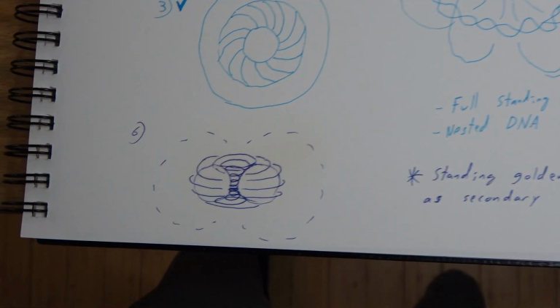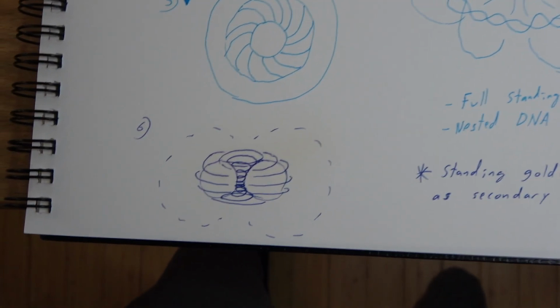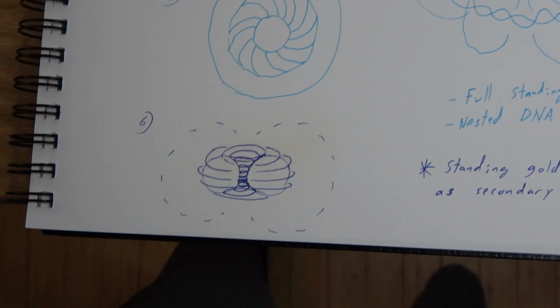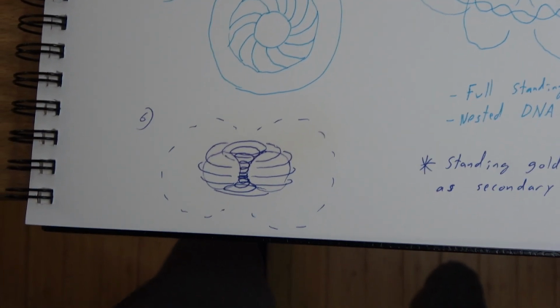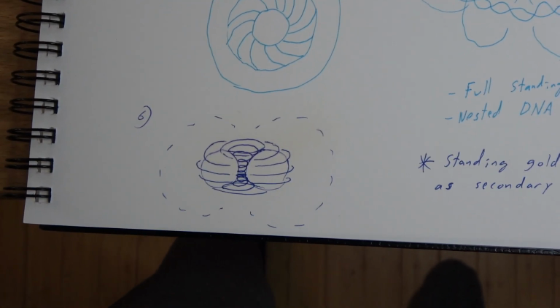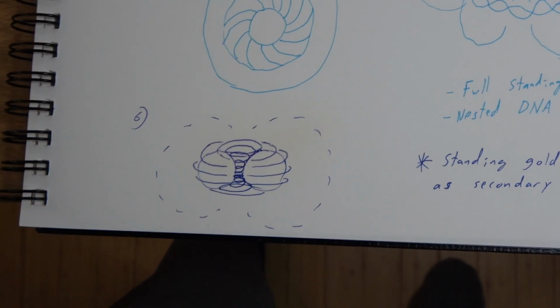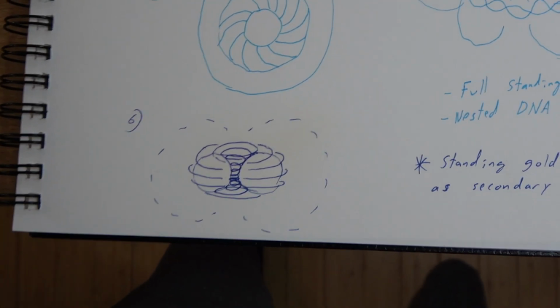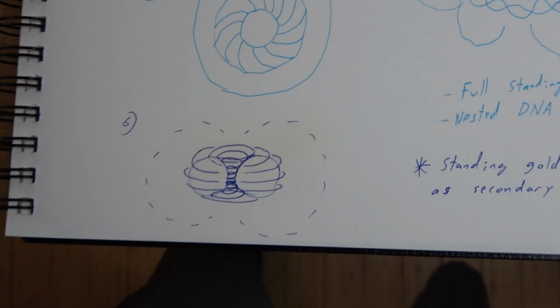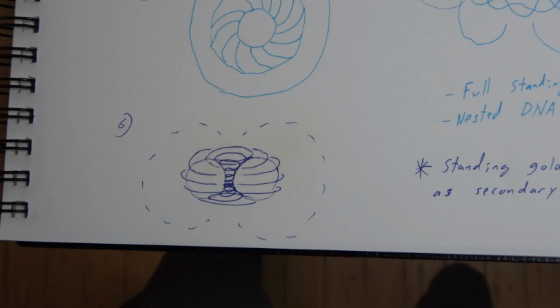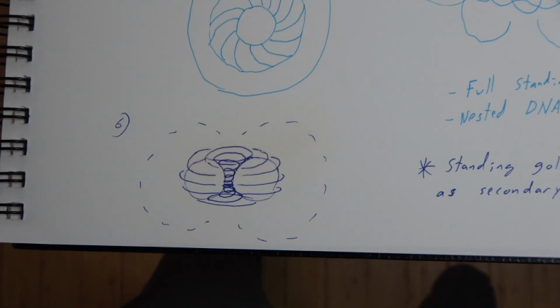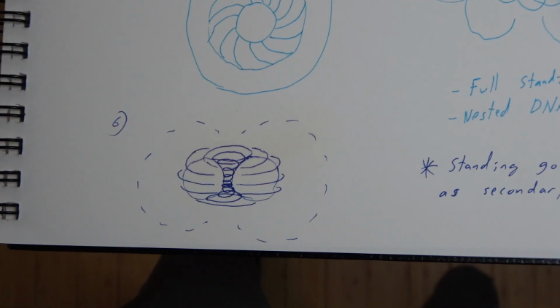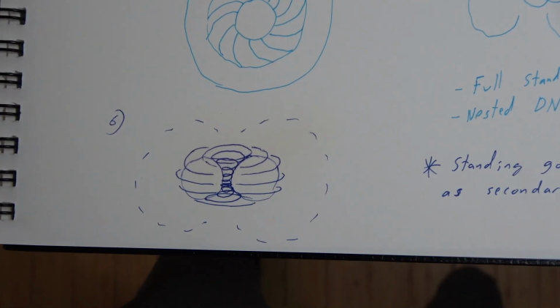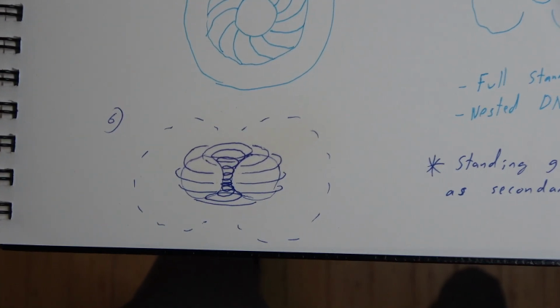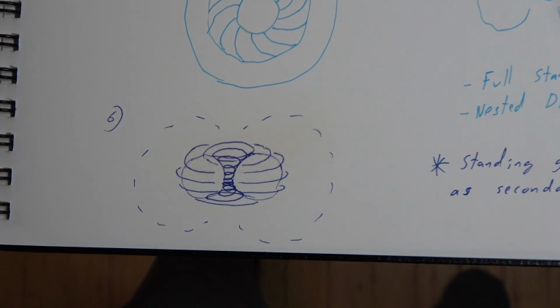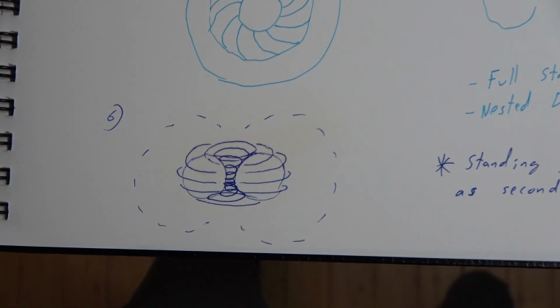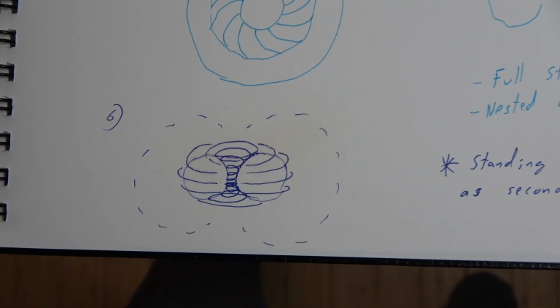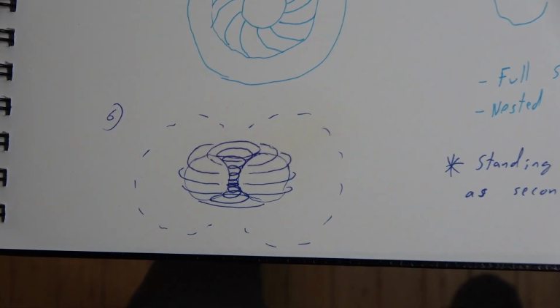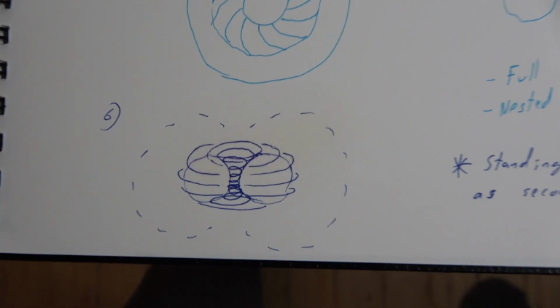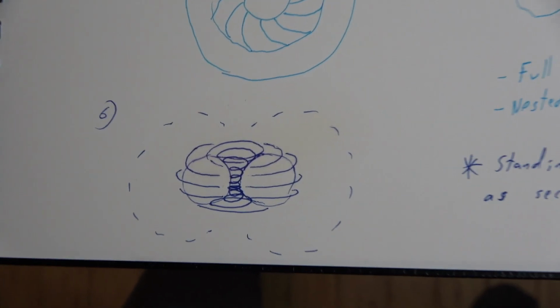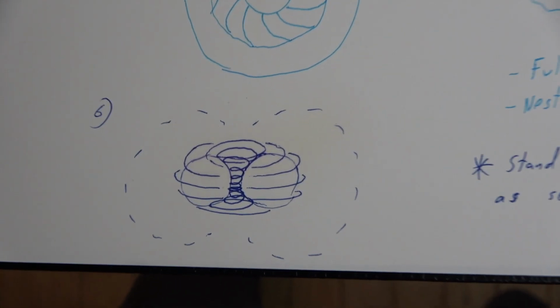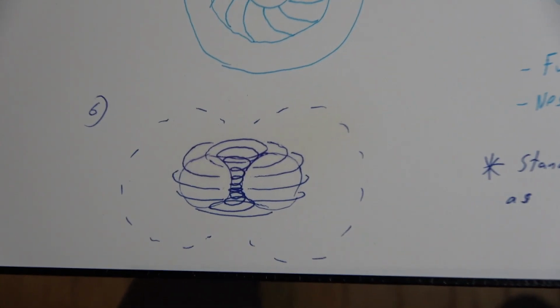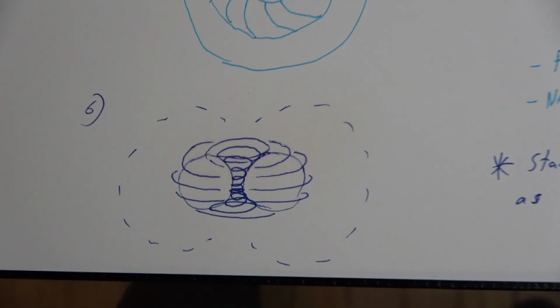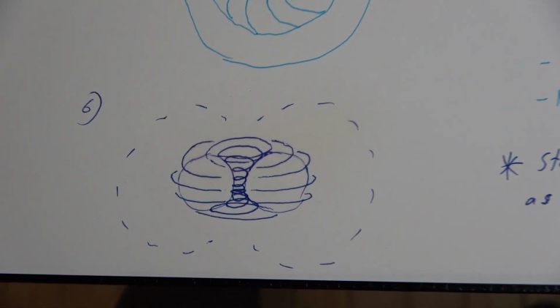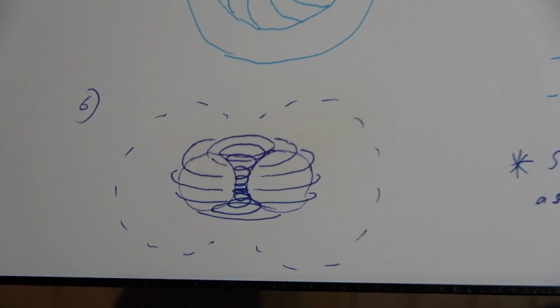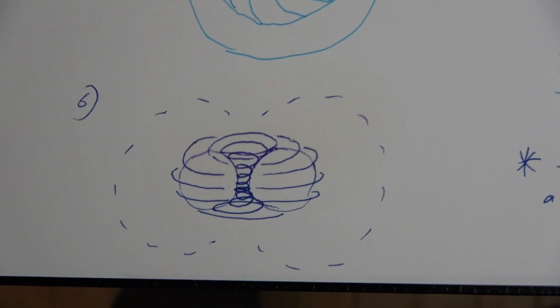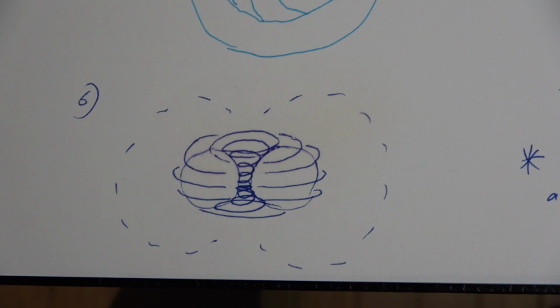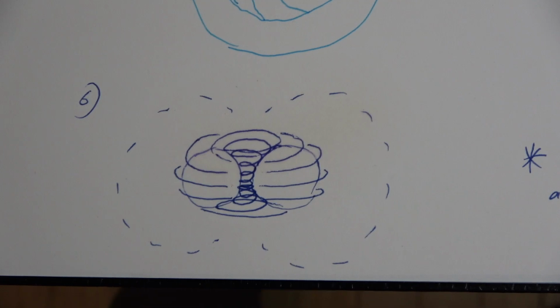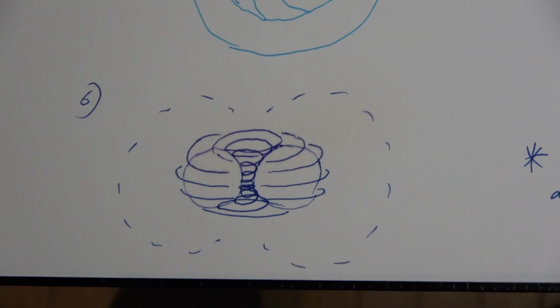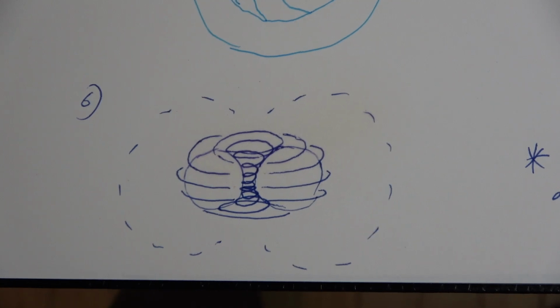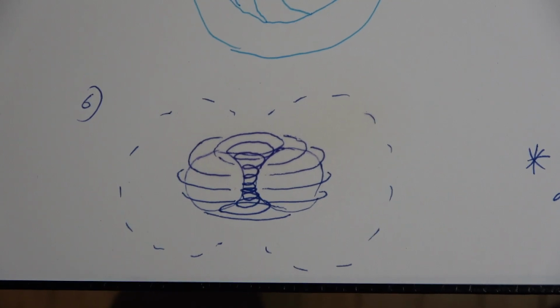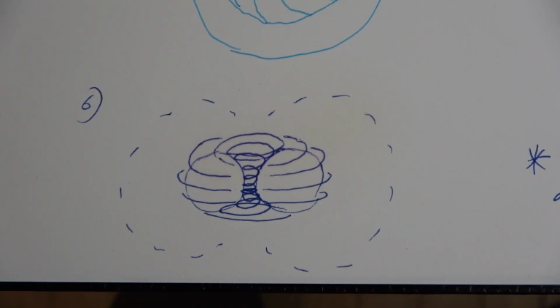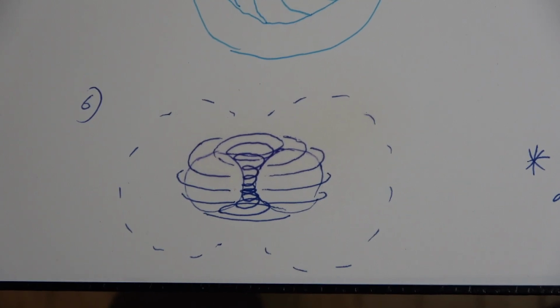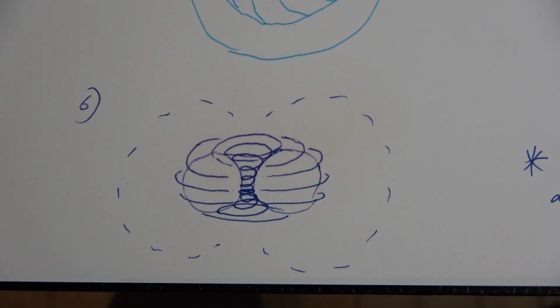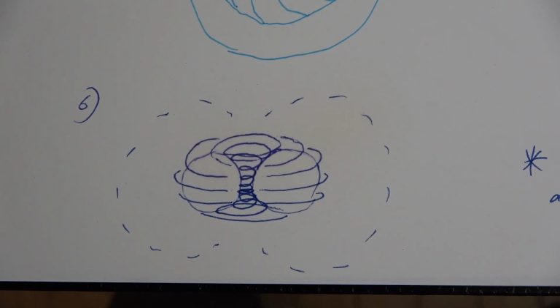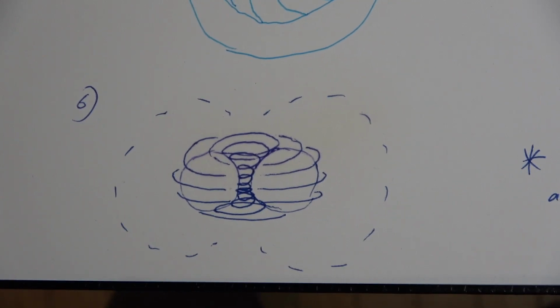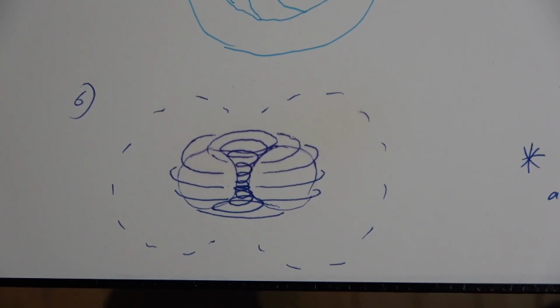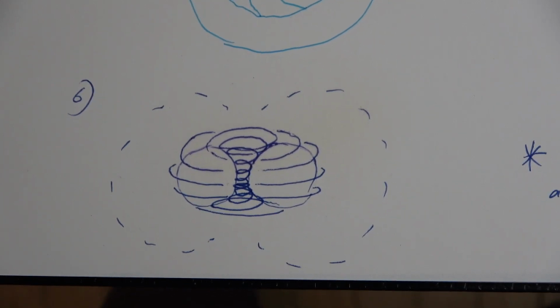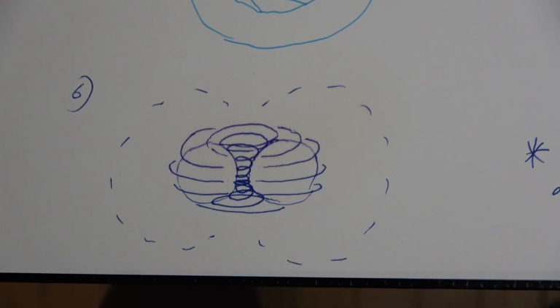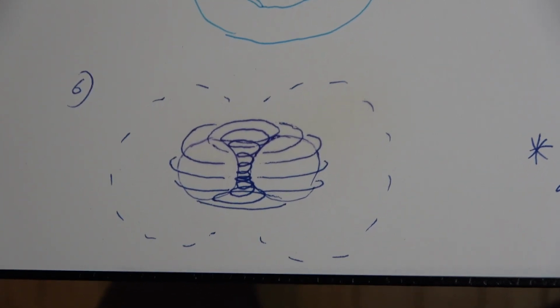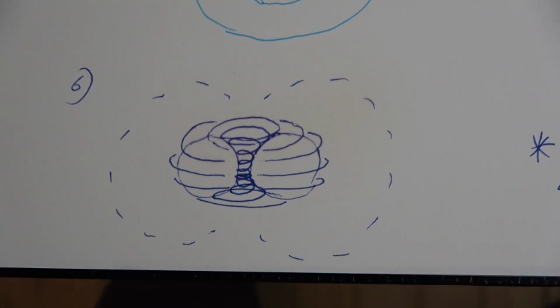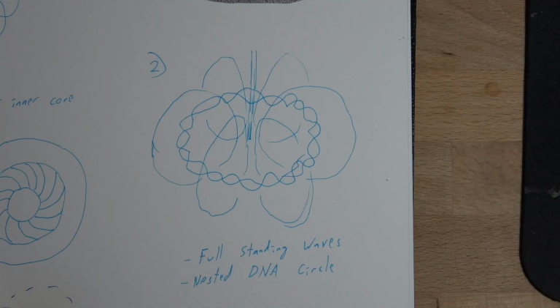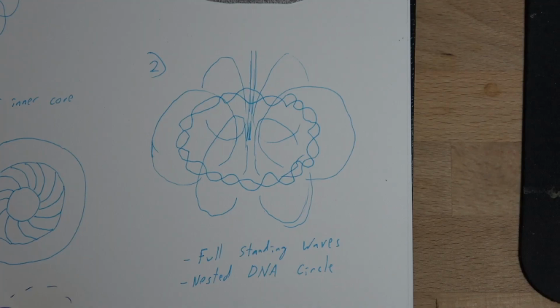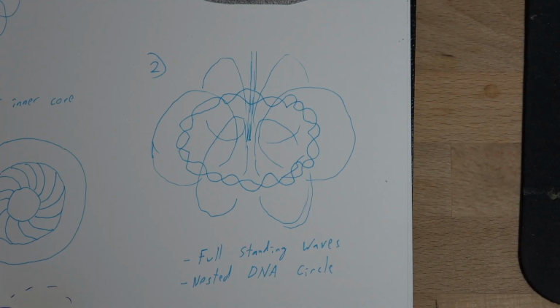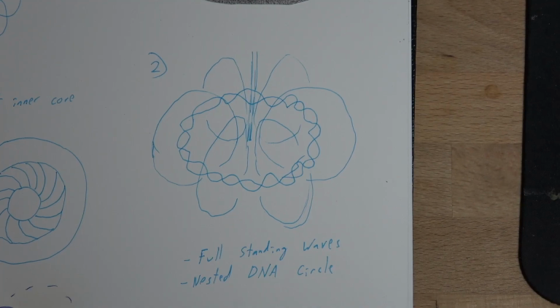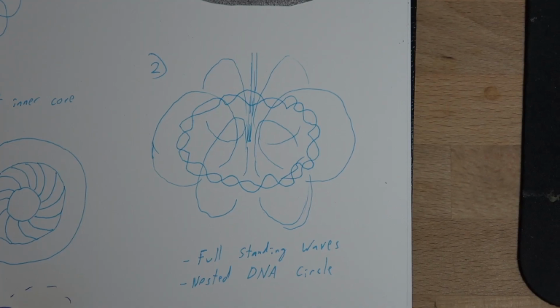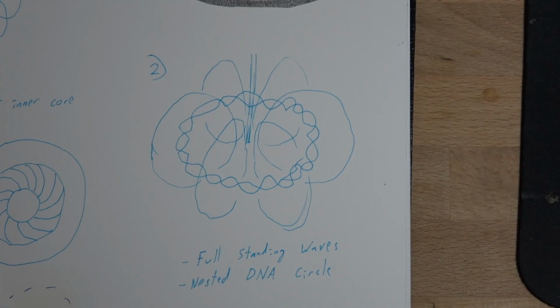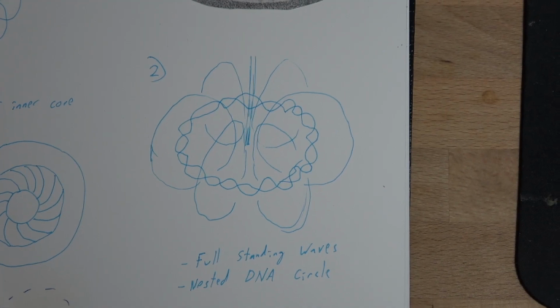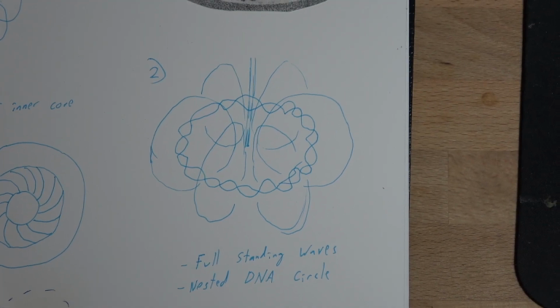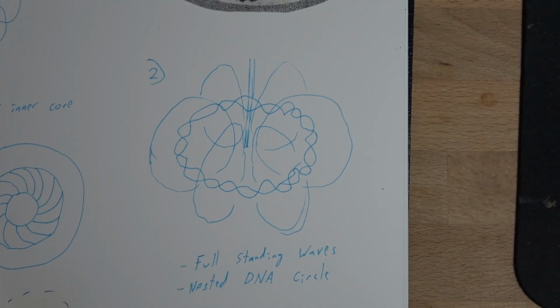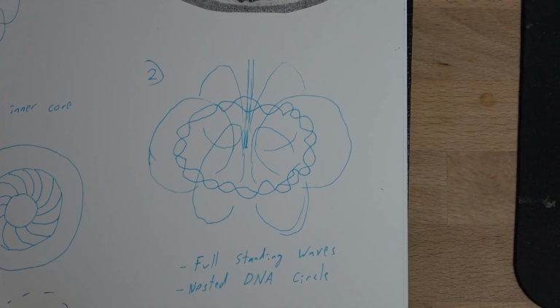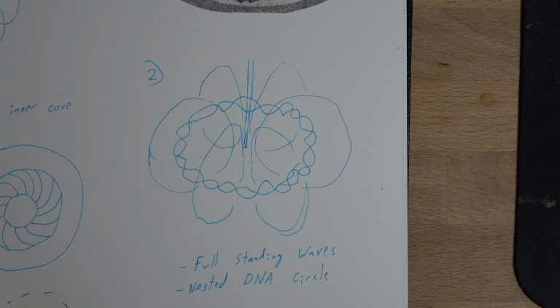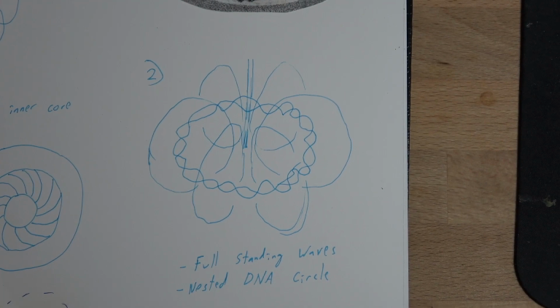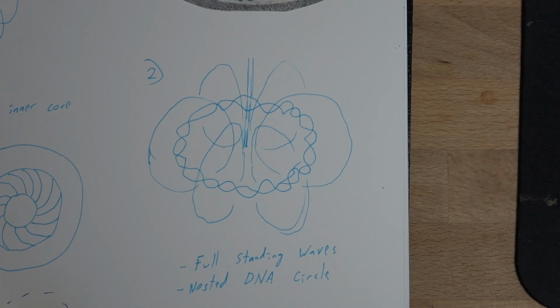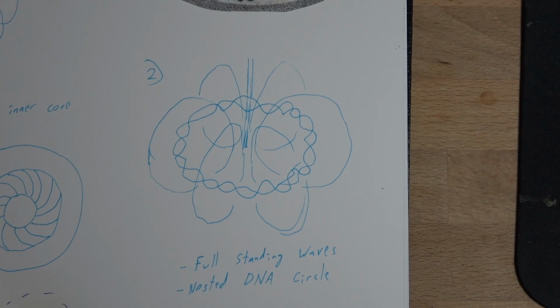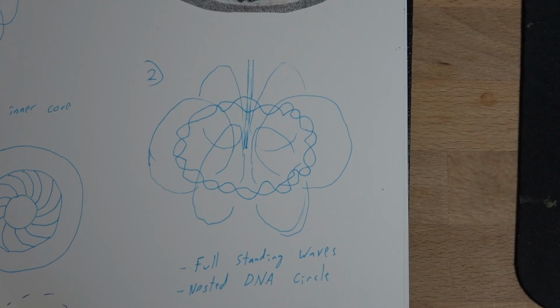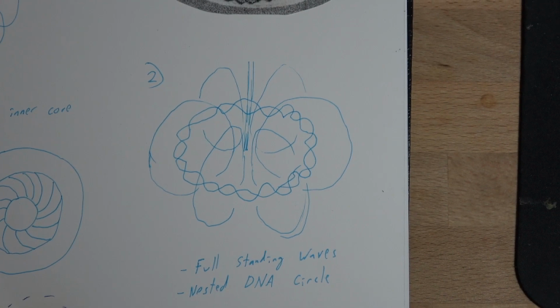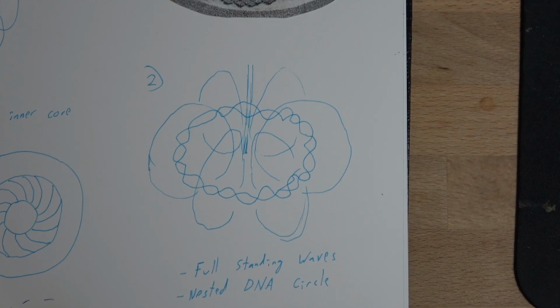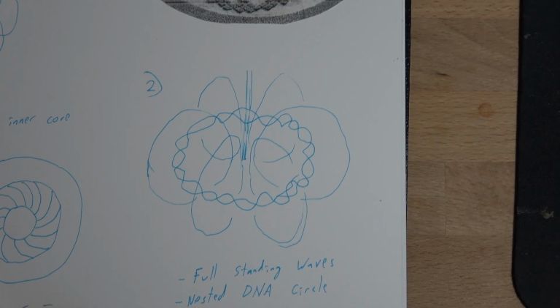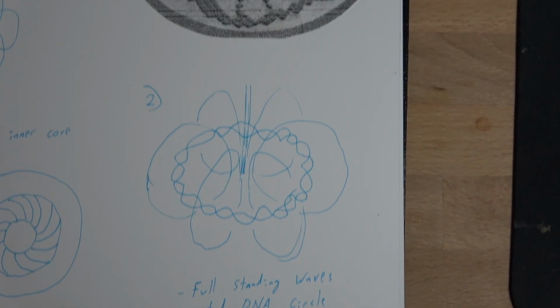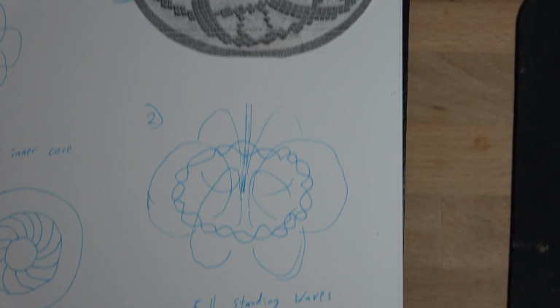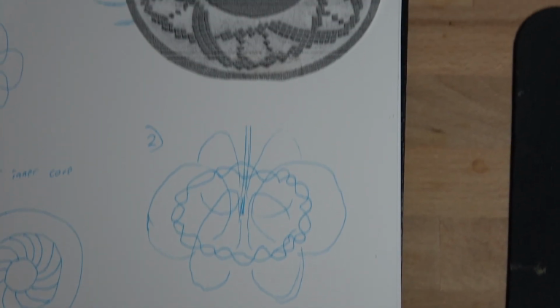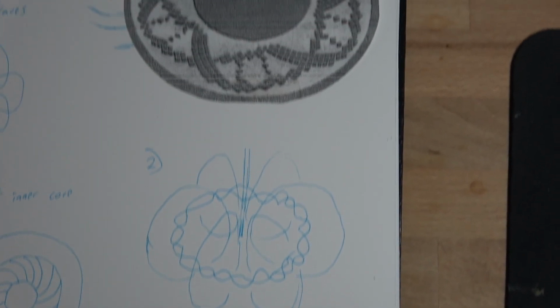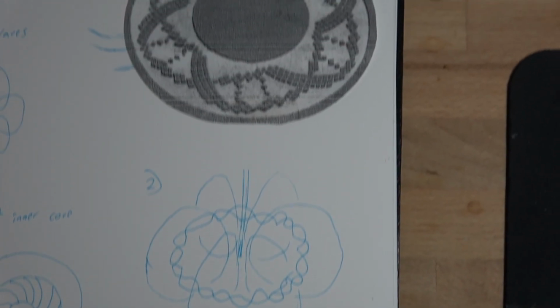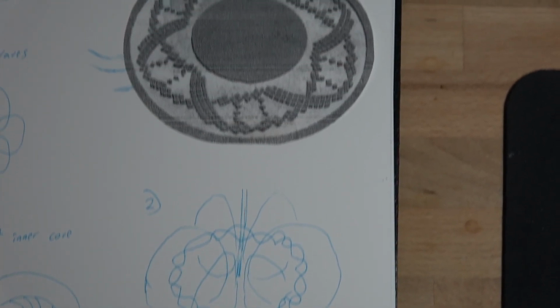A more effective torsion field propeller would look like this, I believe. But it could also look like this.